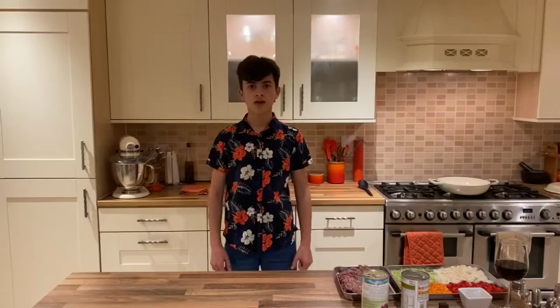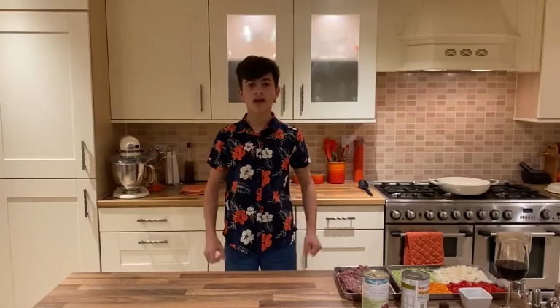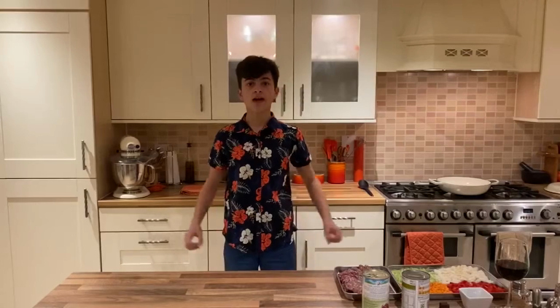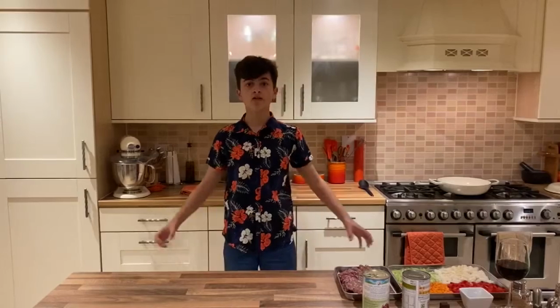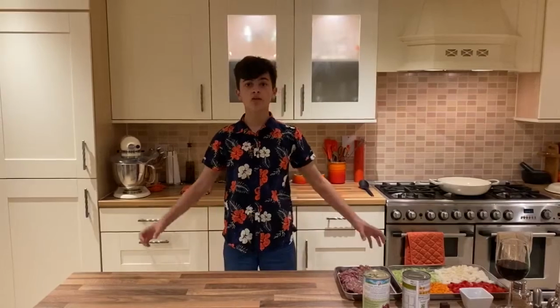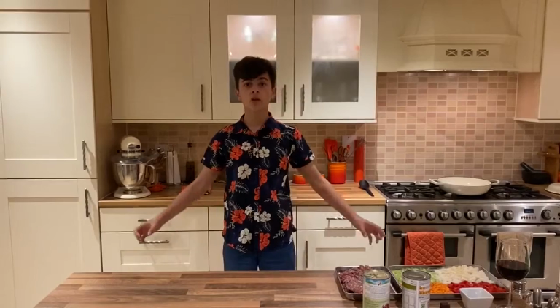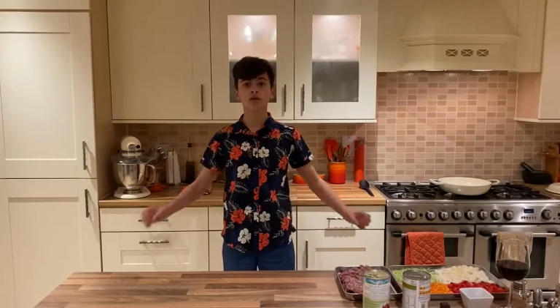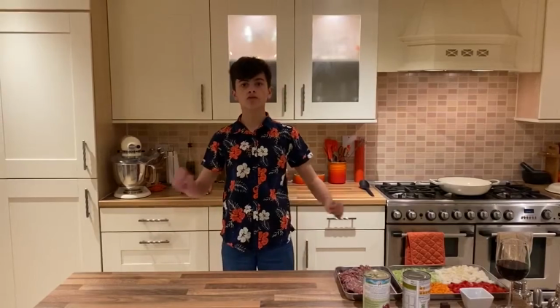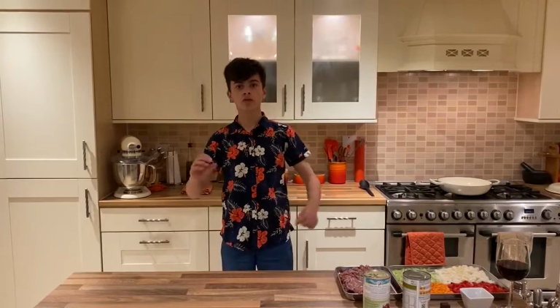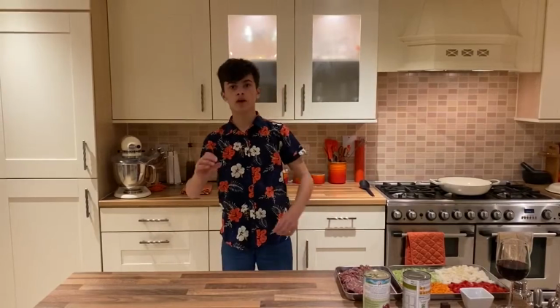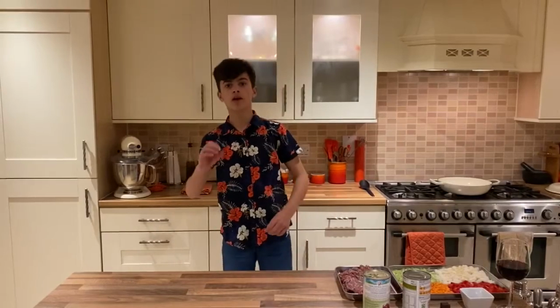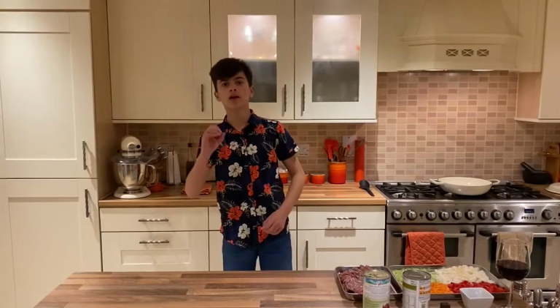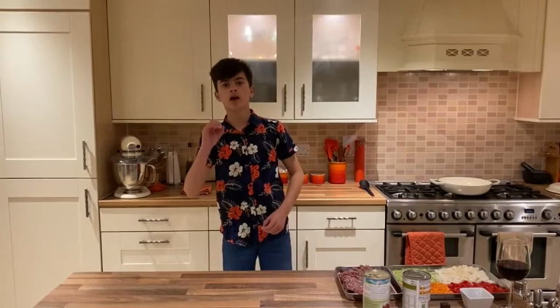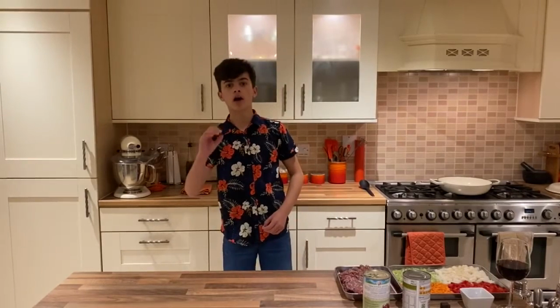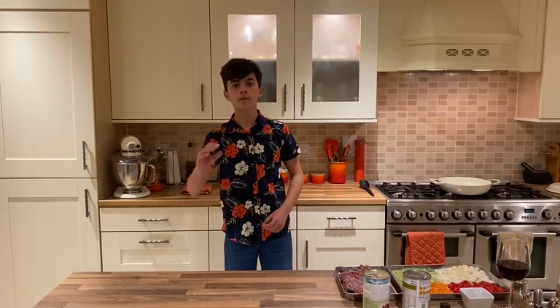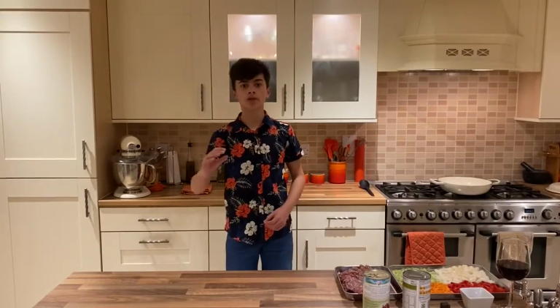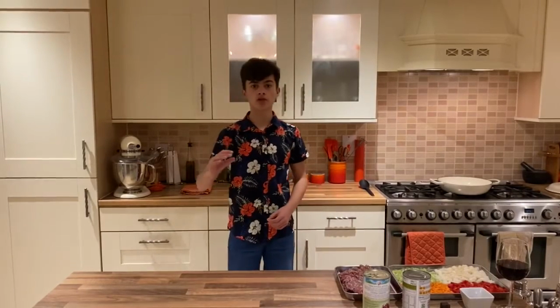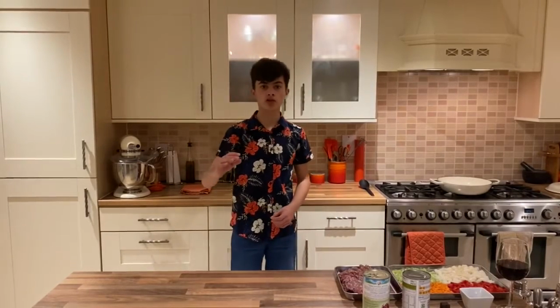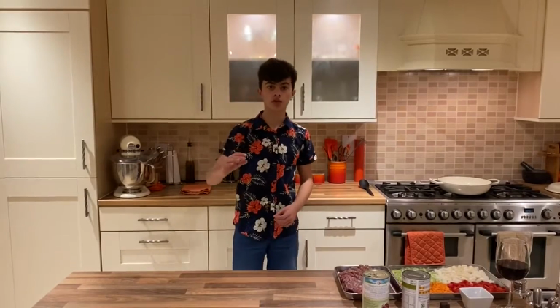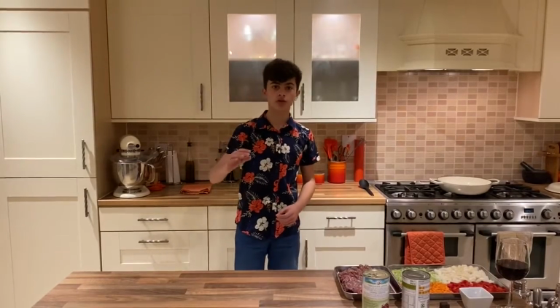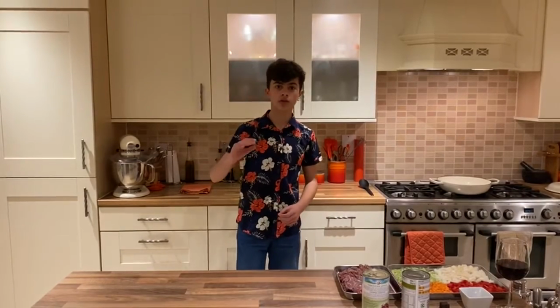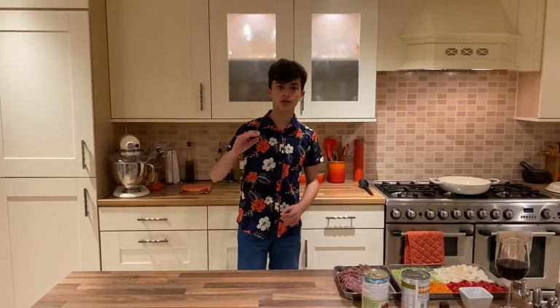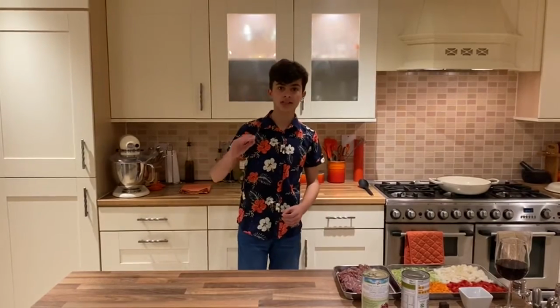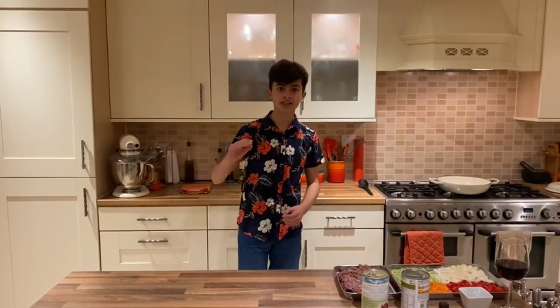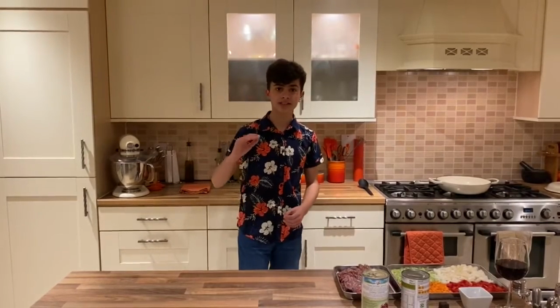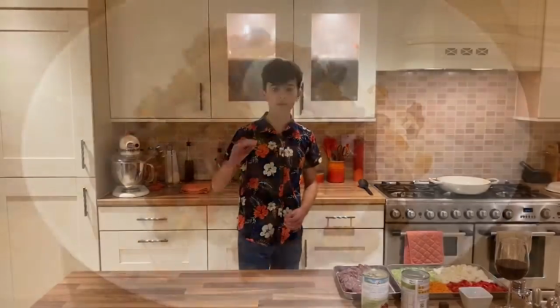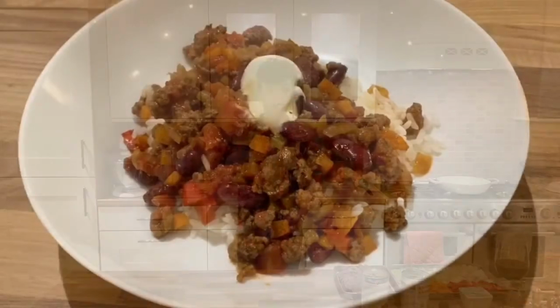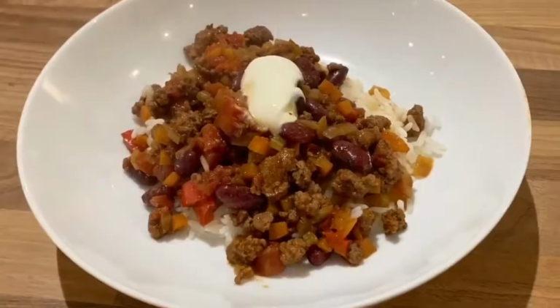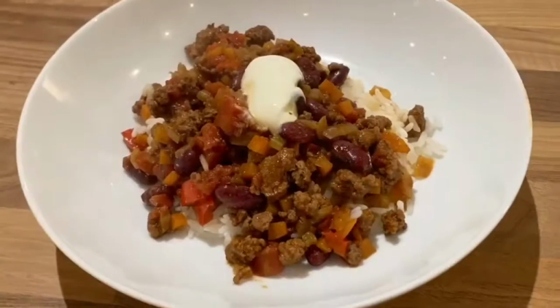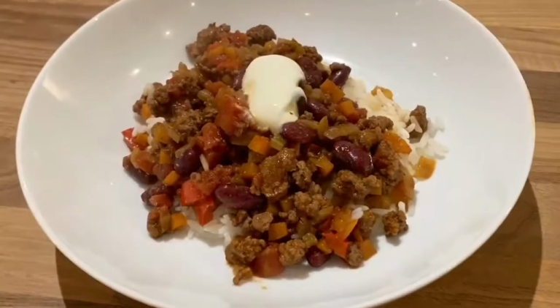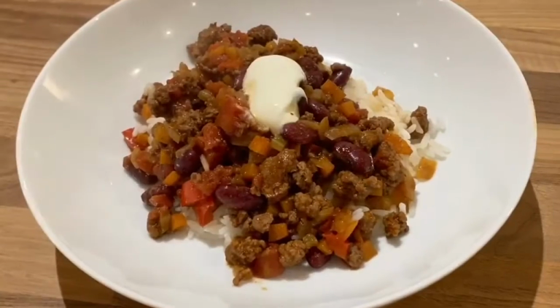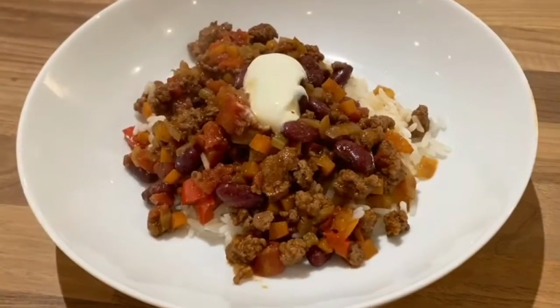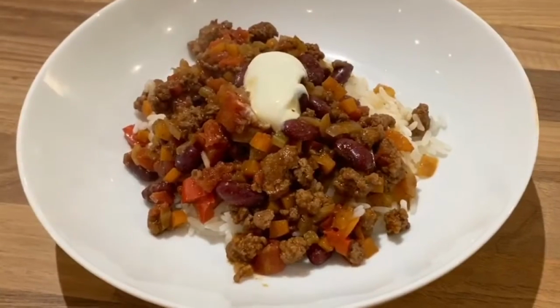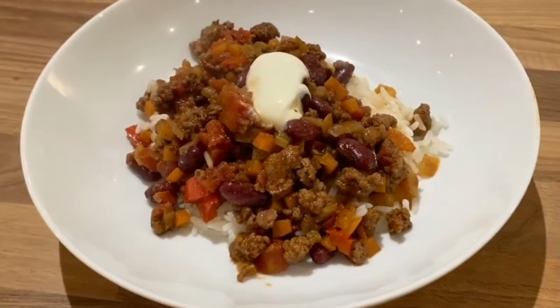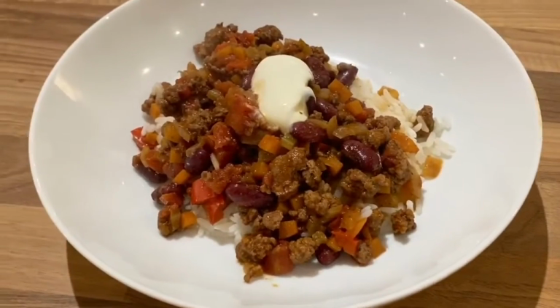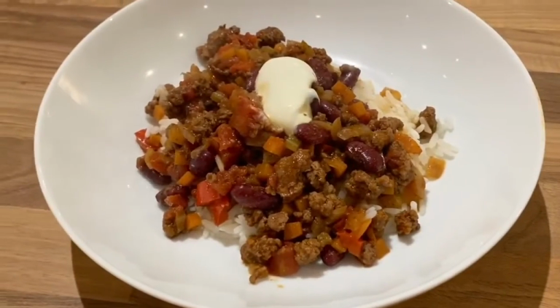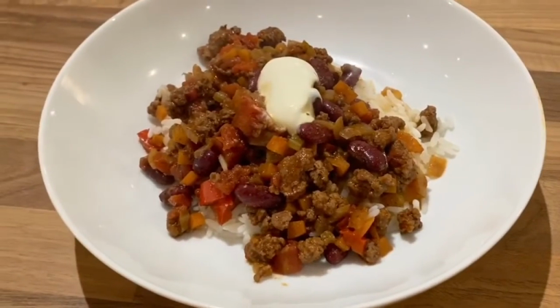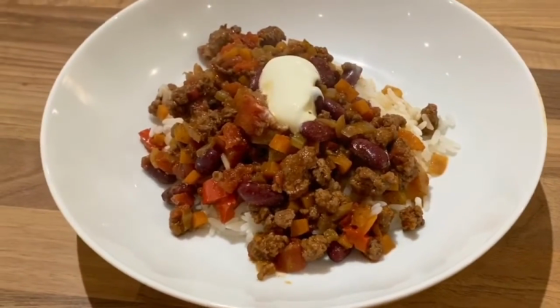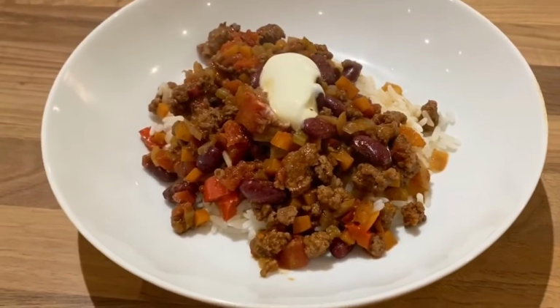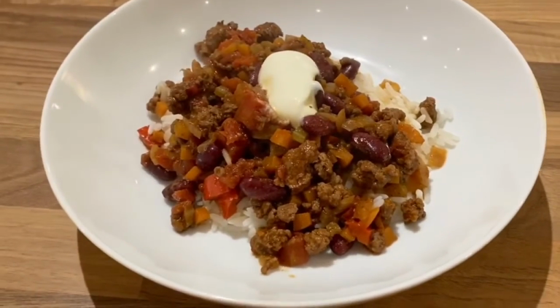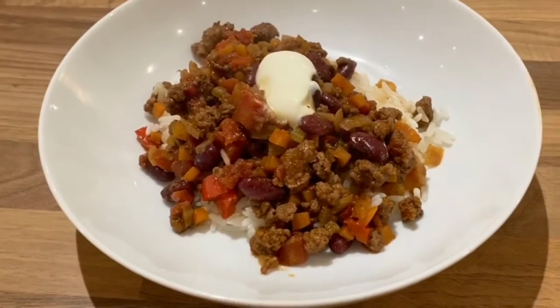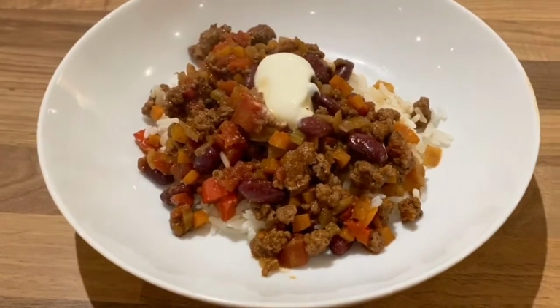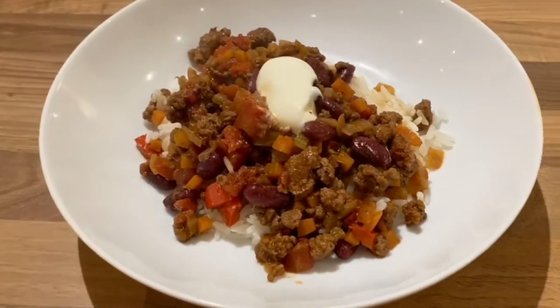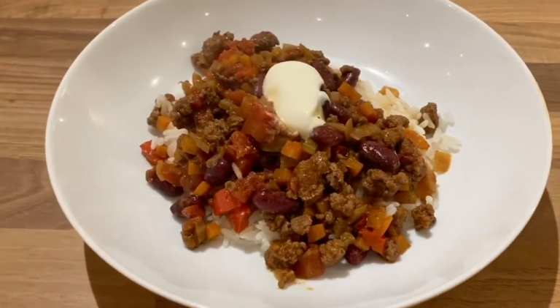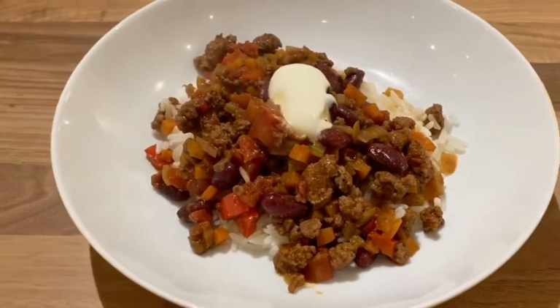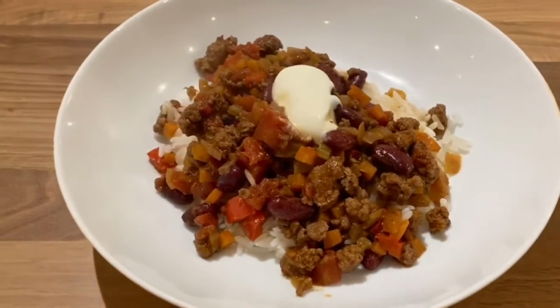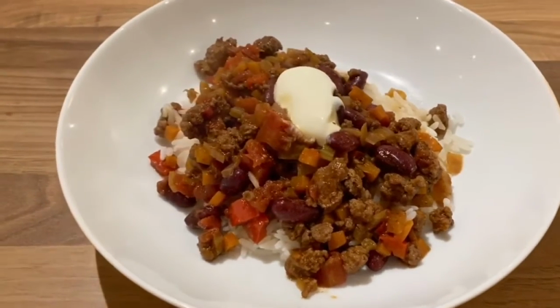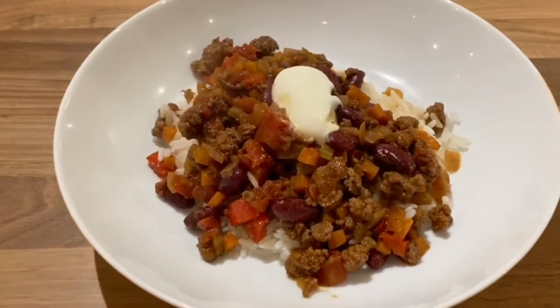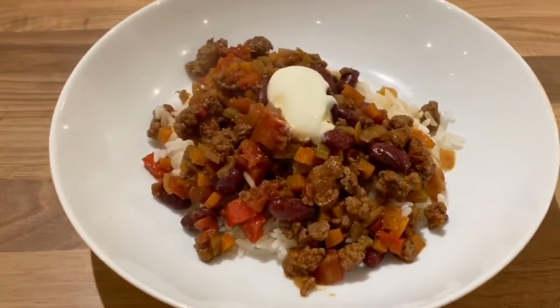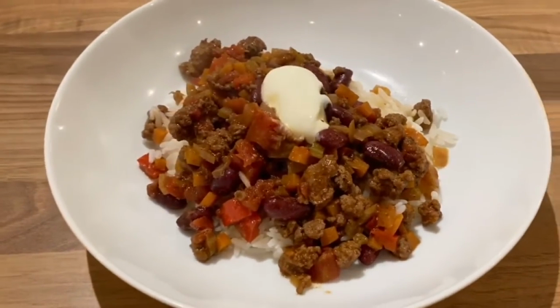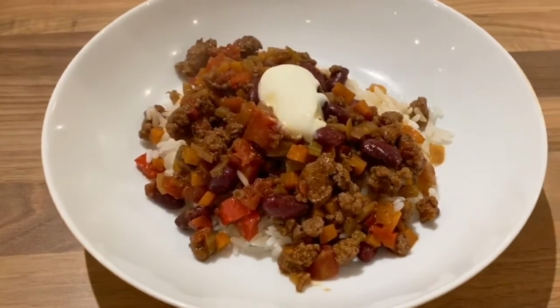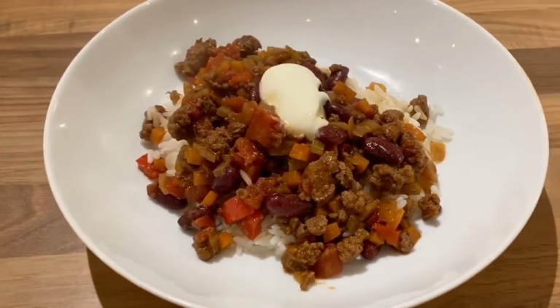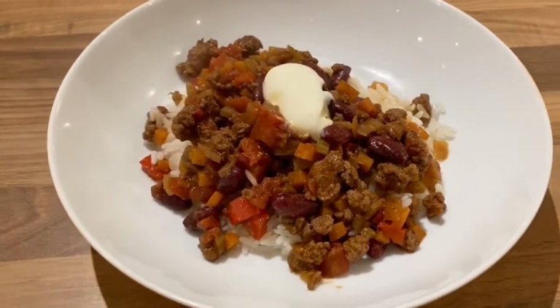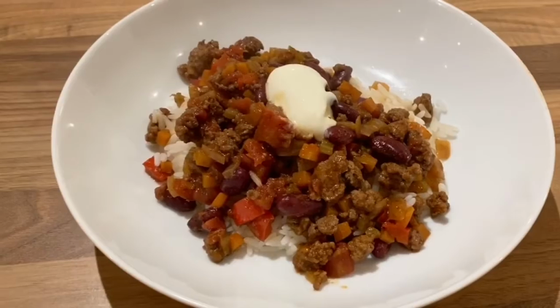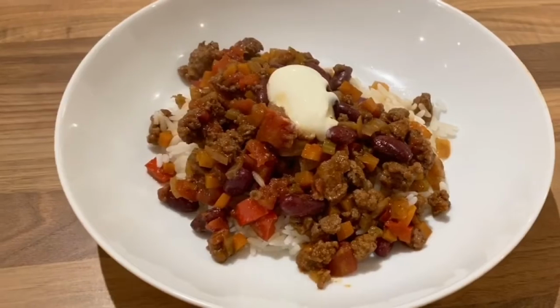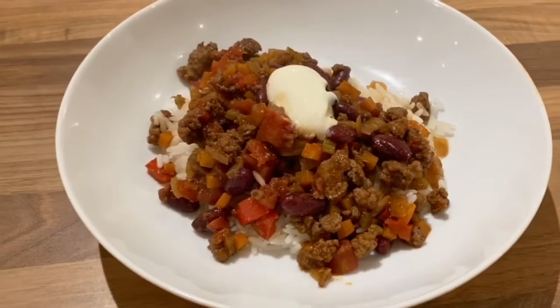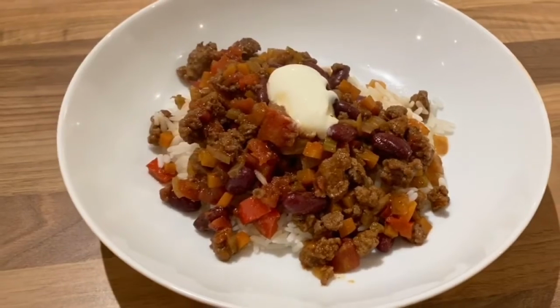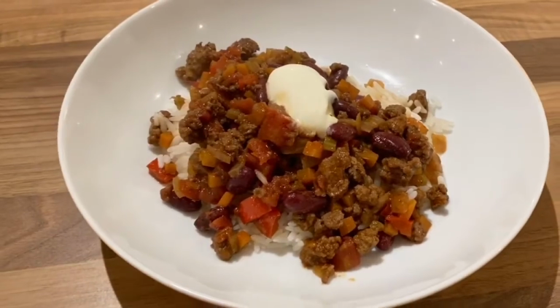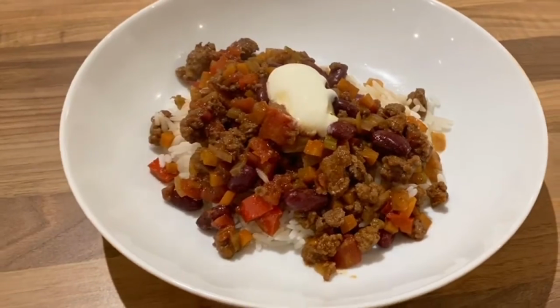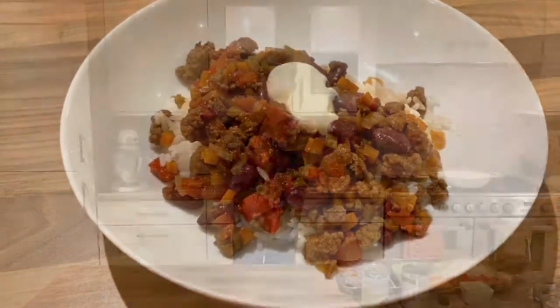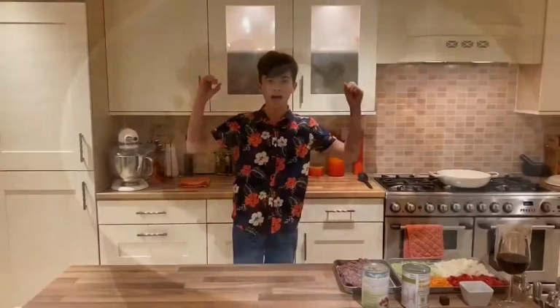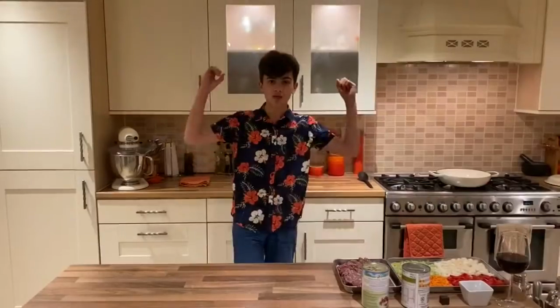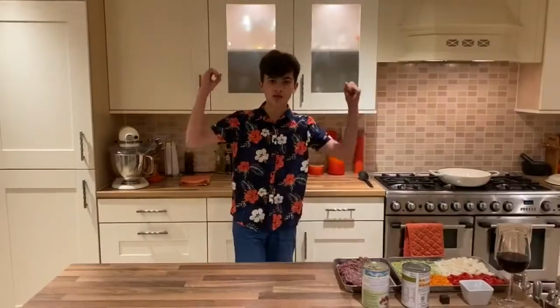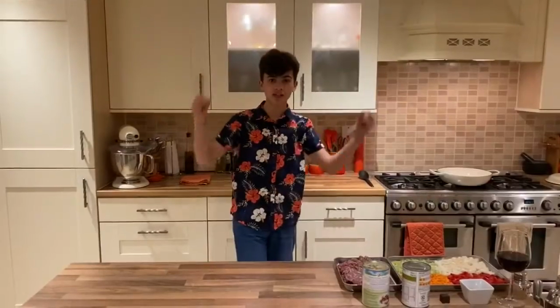Hey everyone, I'm going to show you an easy way to do a chilli con carne. It's going to be big on flavour and it's going to bring the house down.